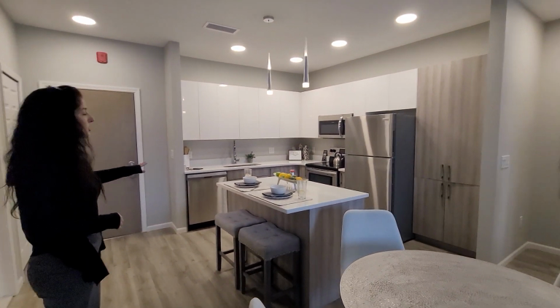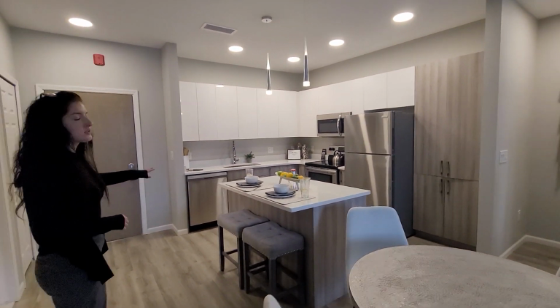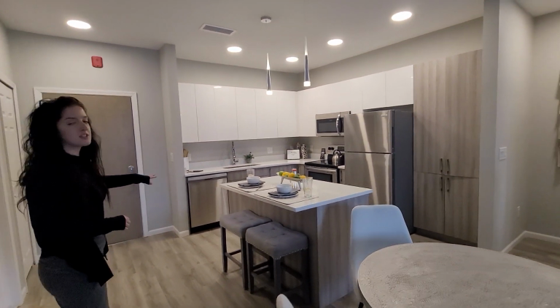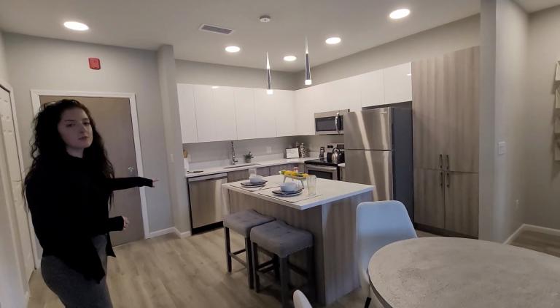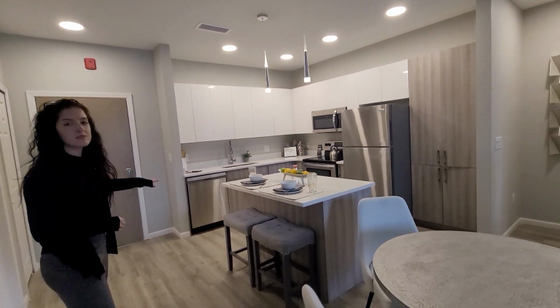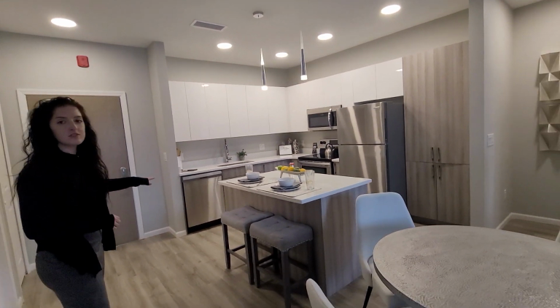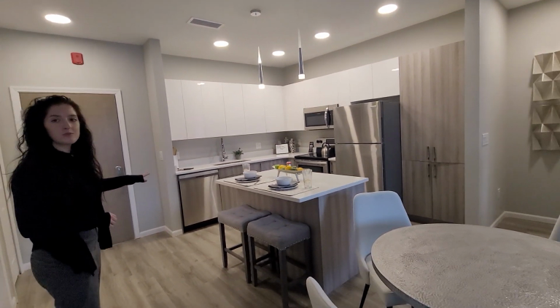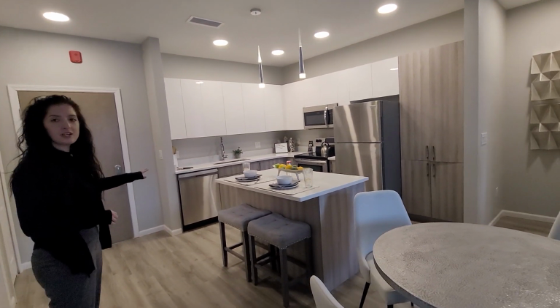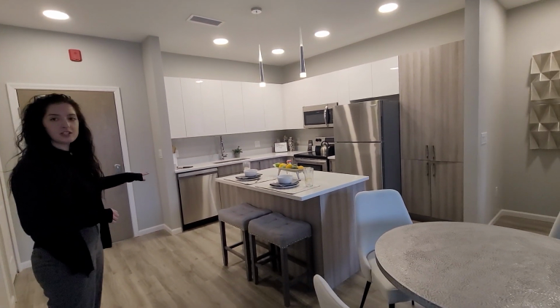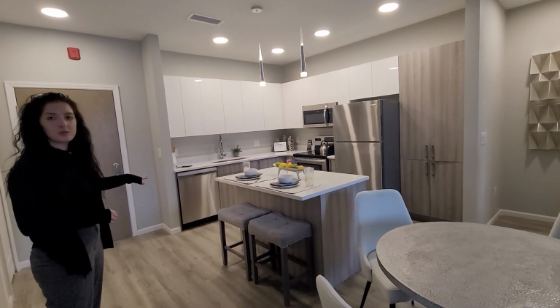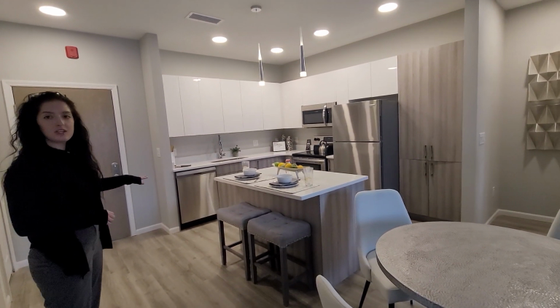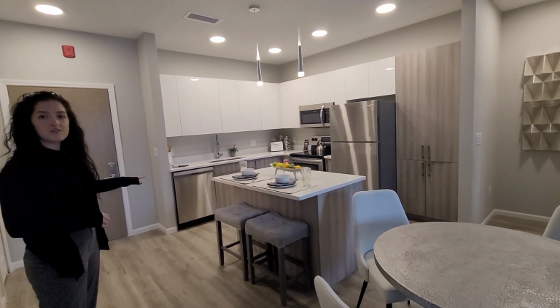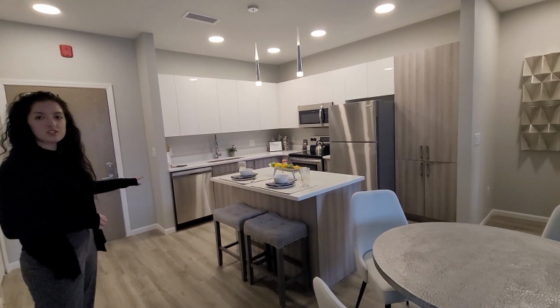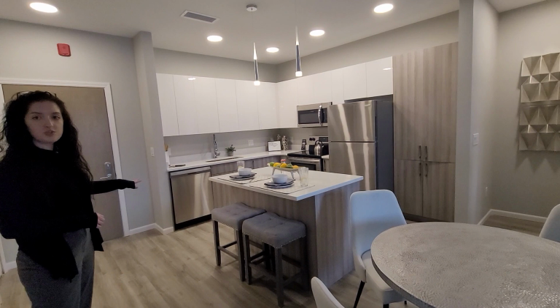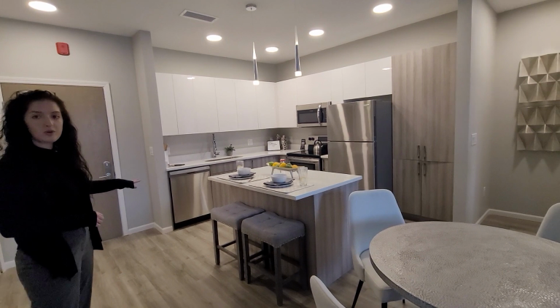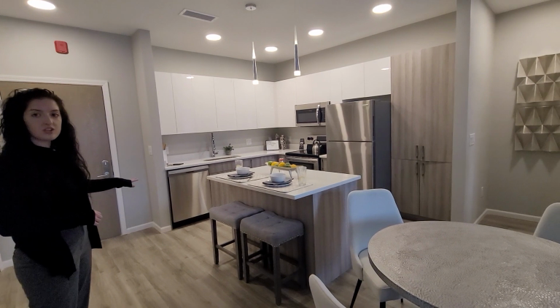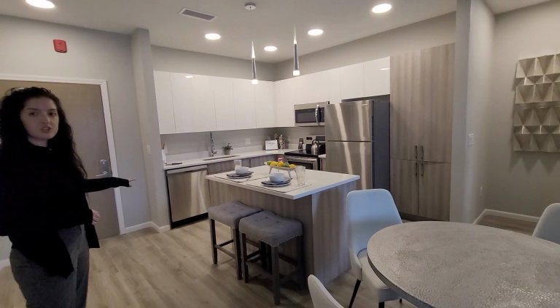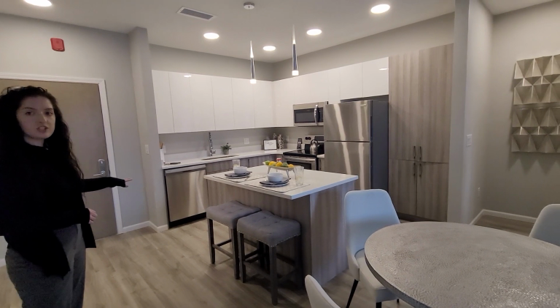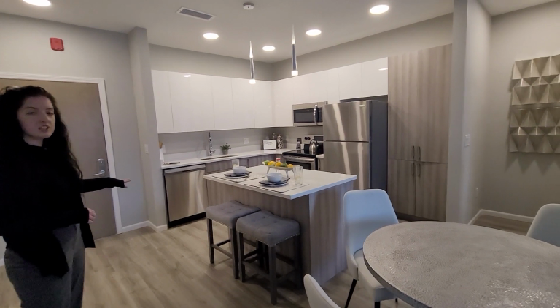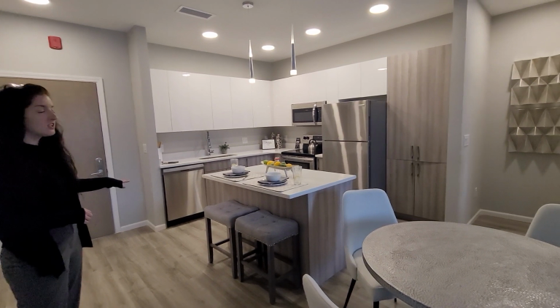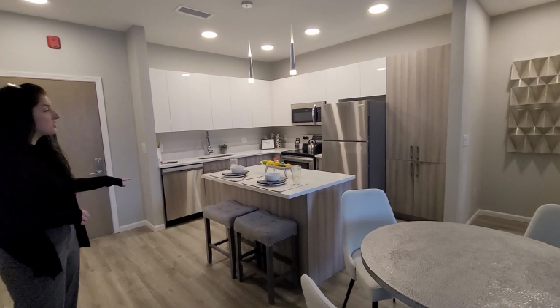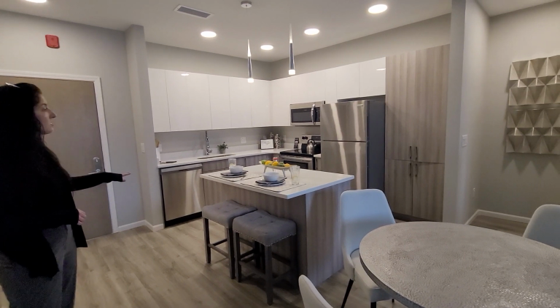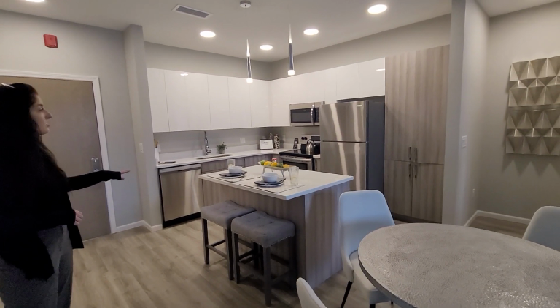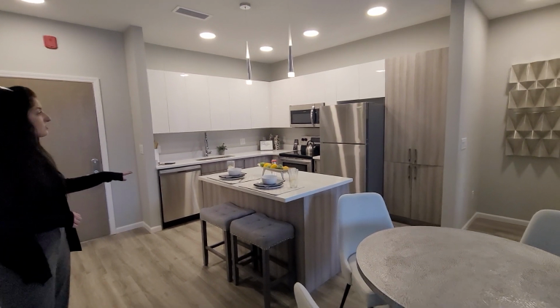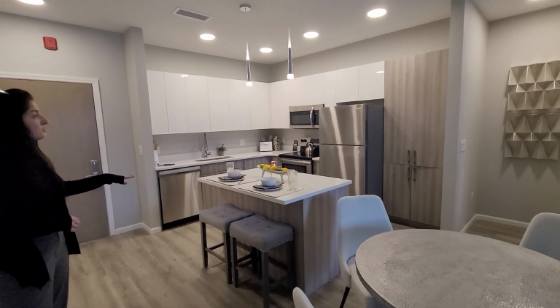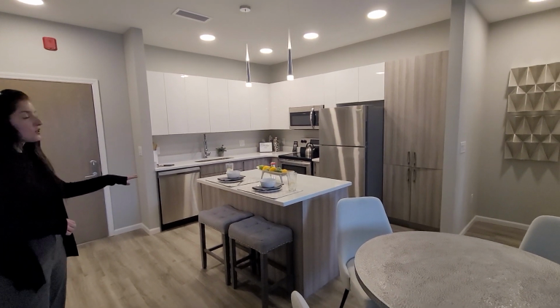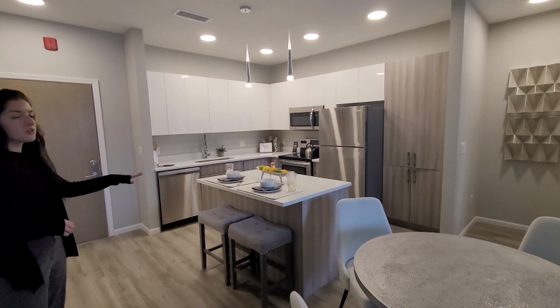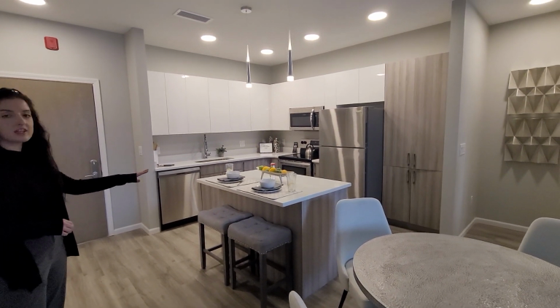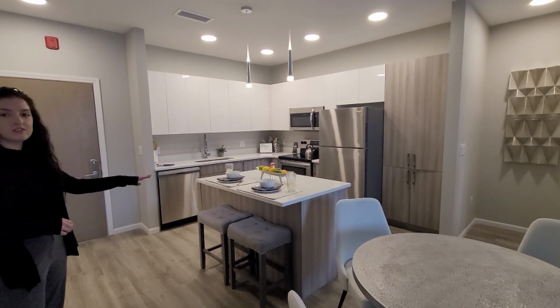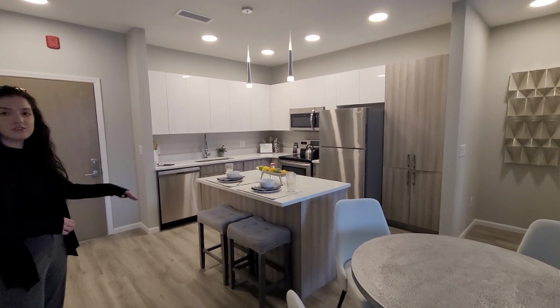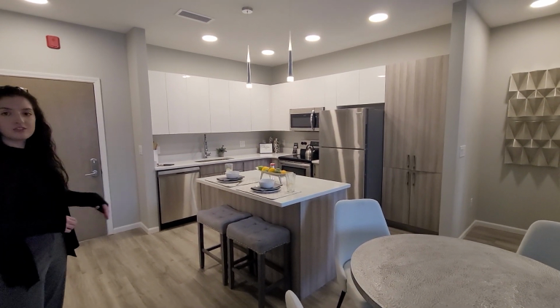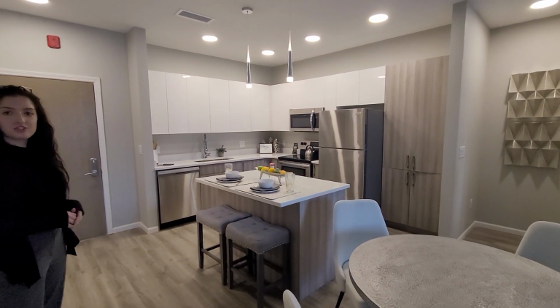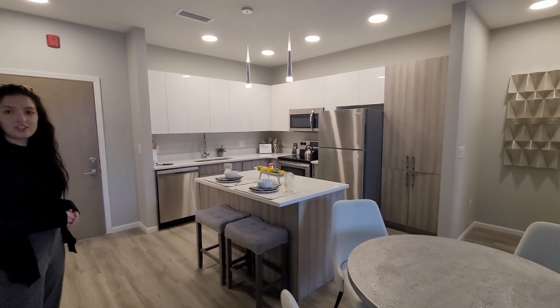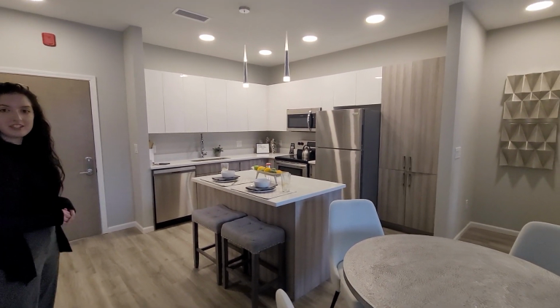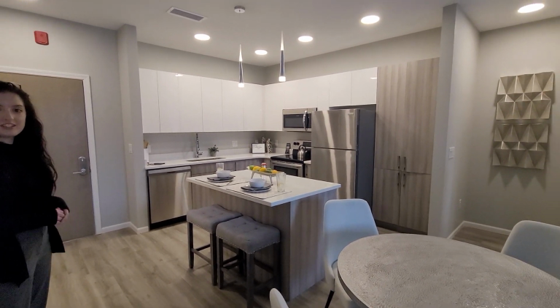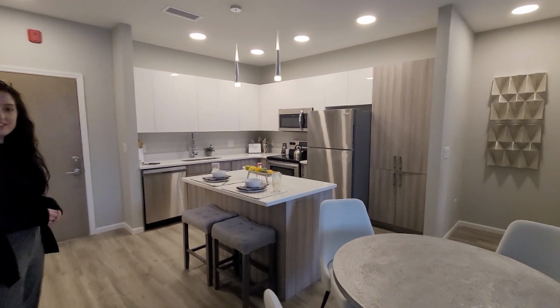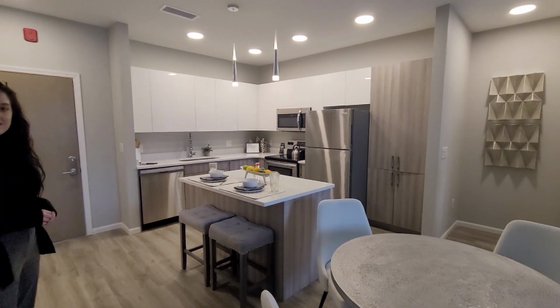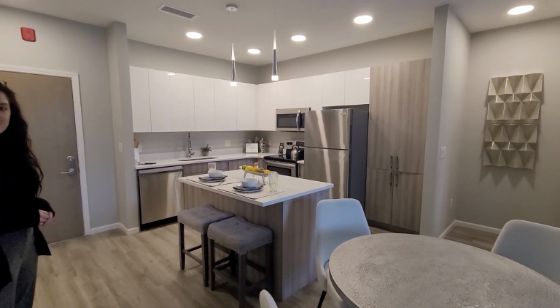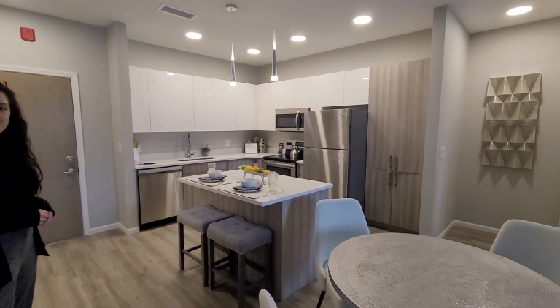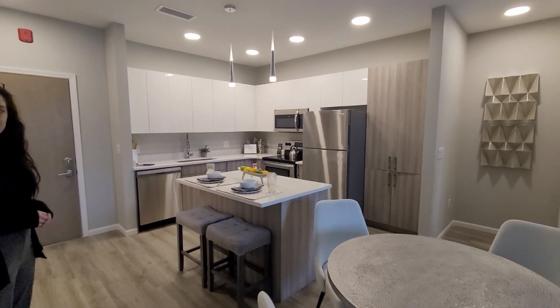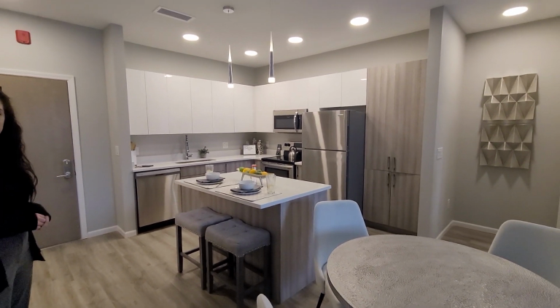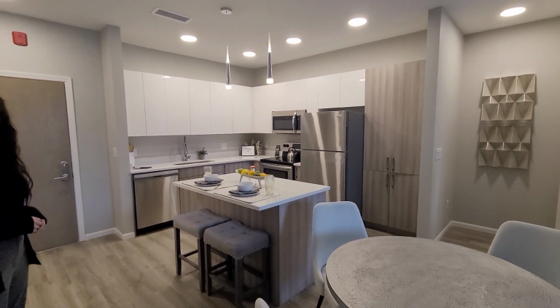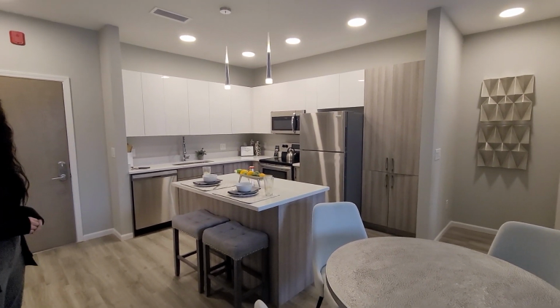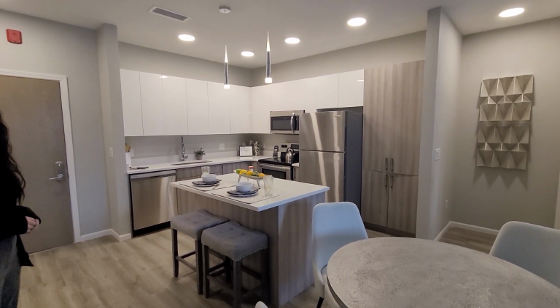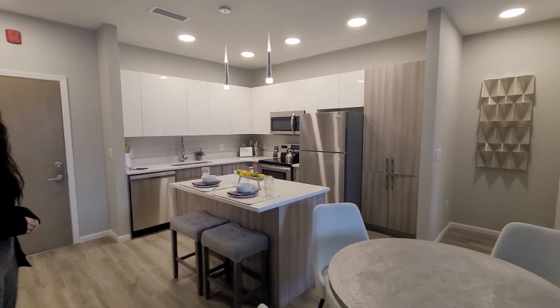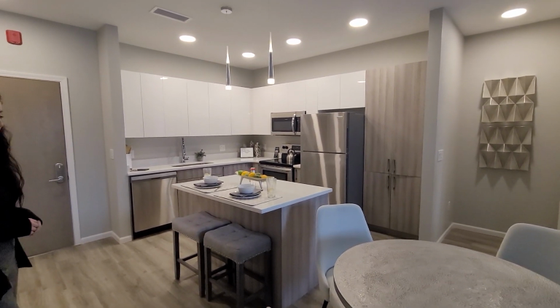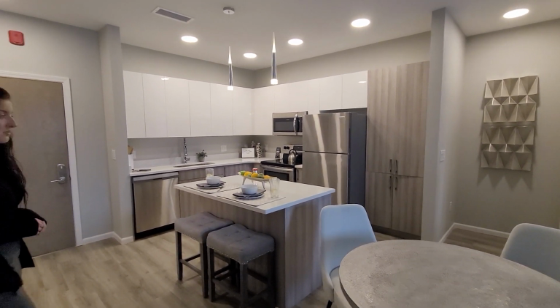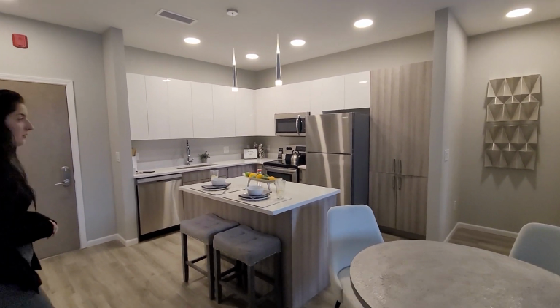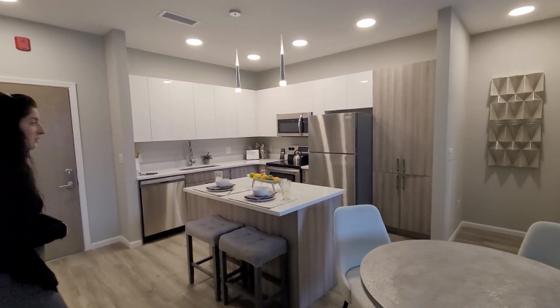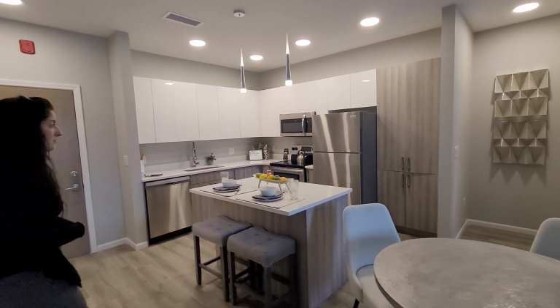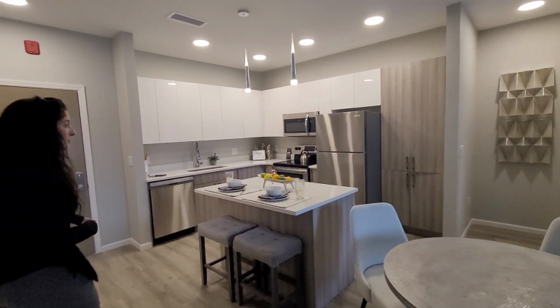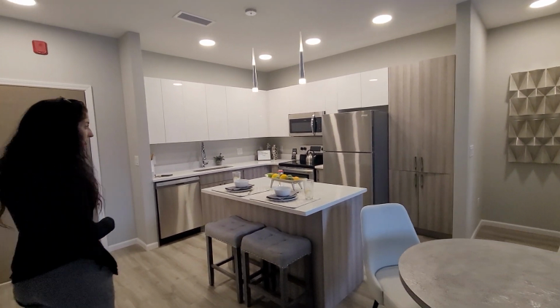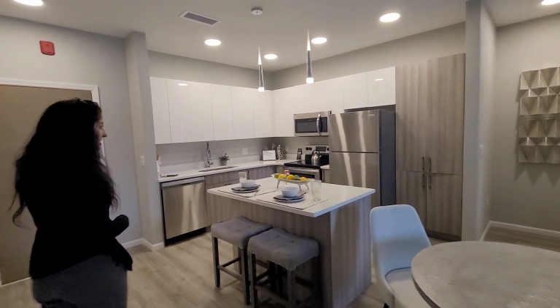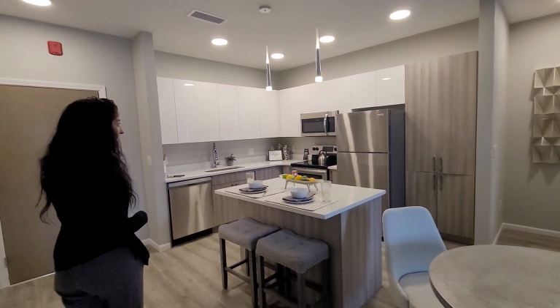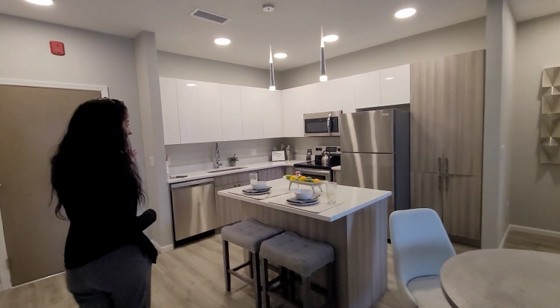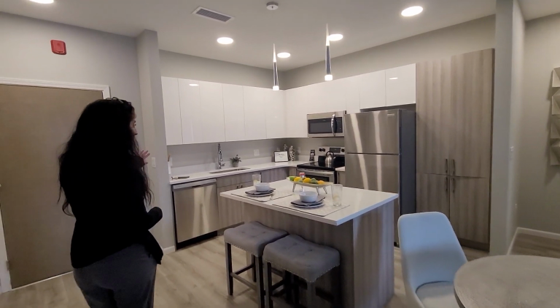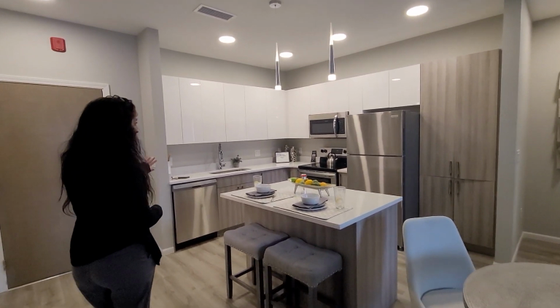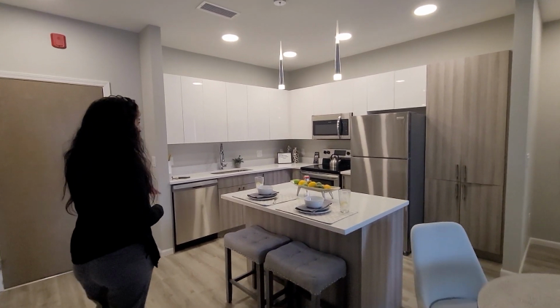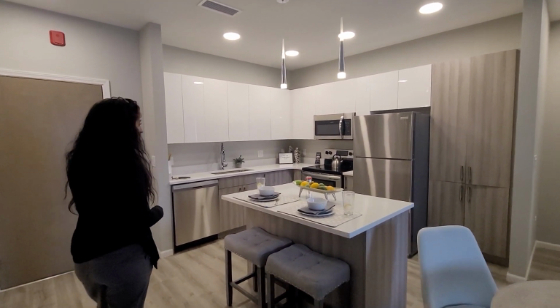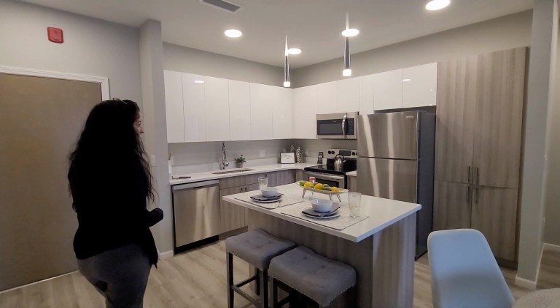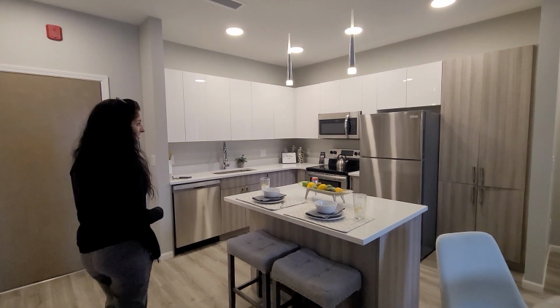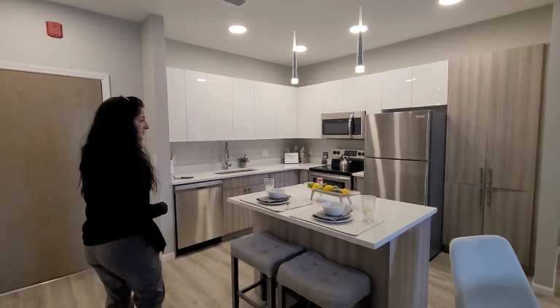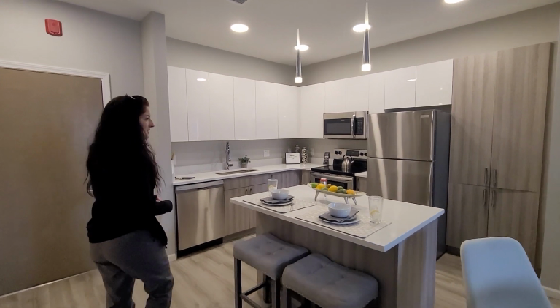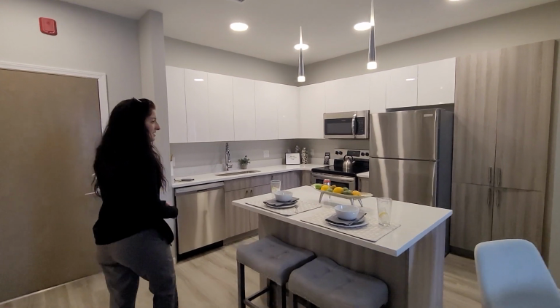All of our kitchens come with all the appliances you see here: garbage disposal, microwave, dishwasher, stove, and refrigerator. I love the faucet. It is gorgeous.